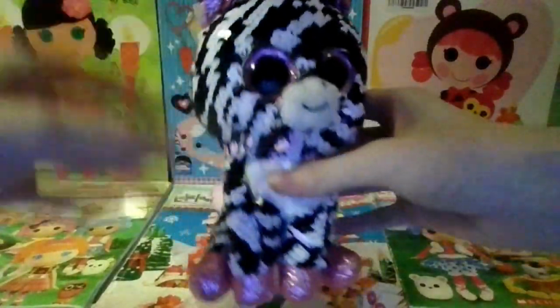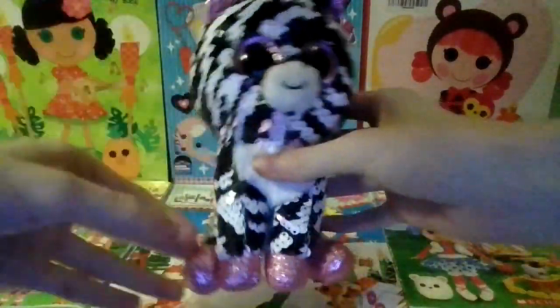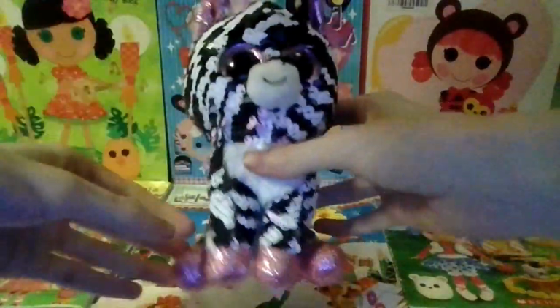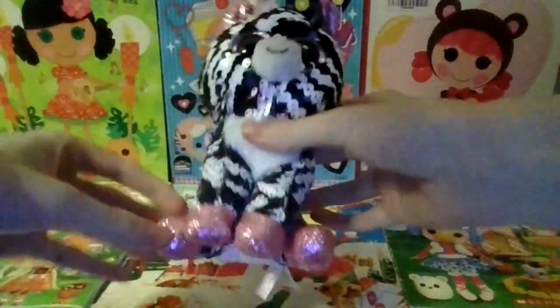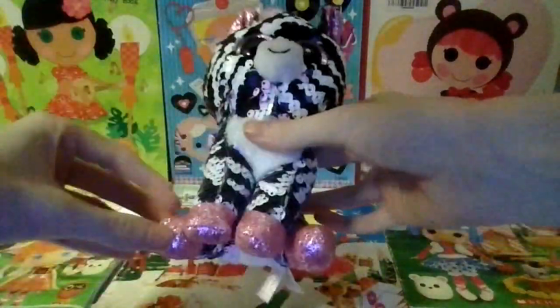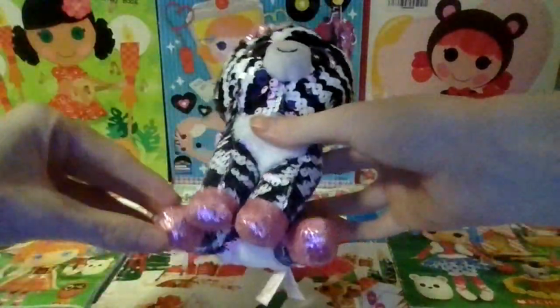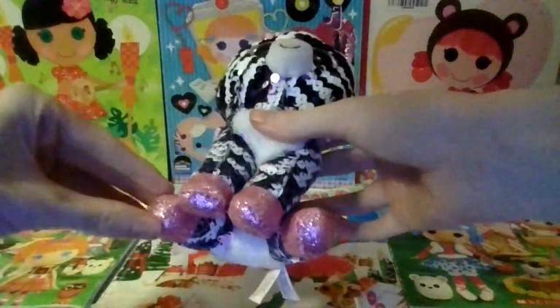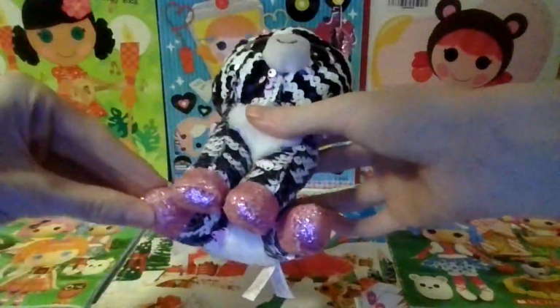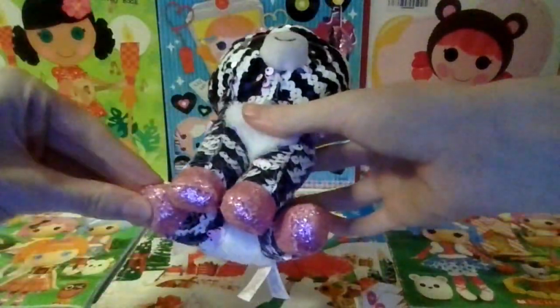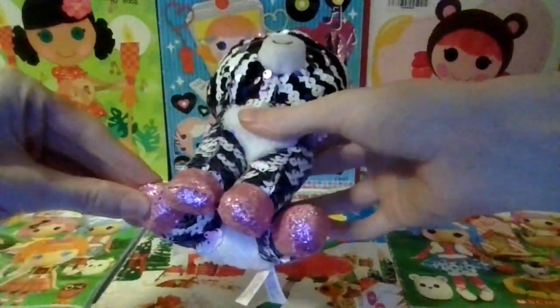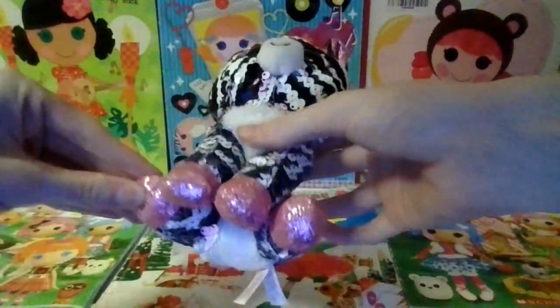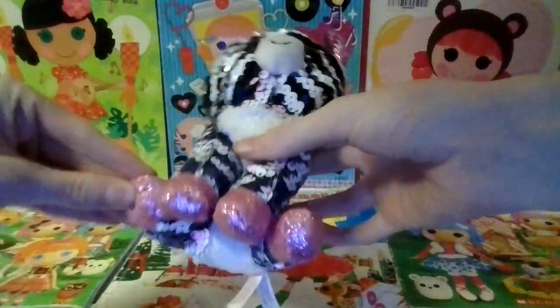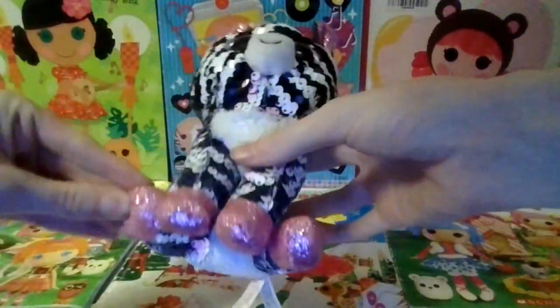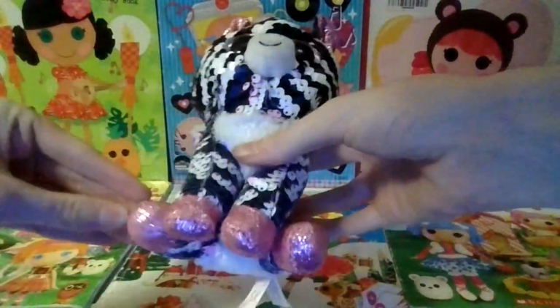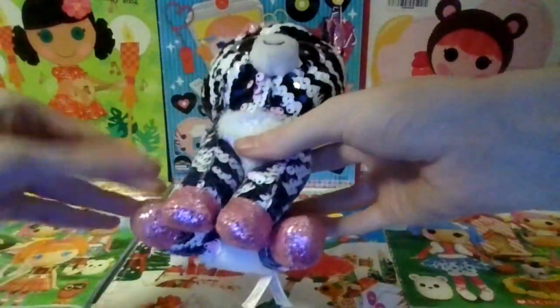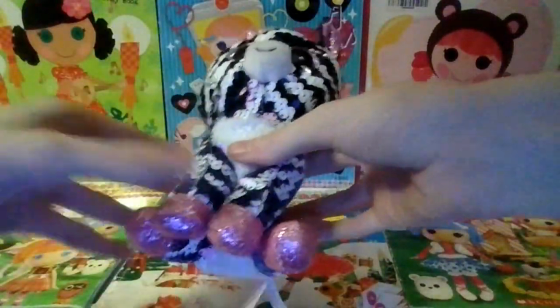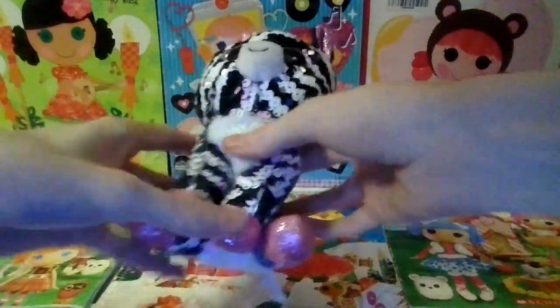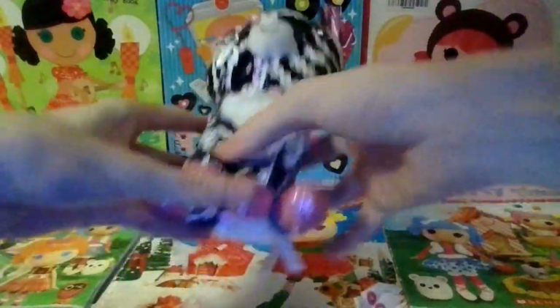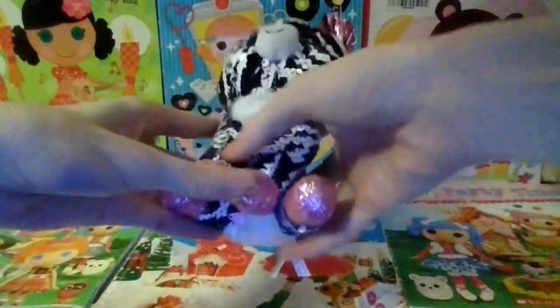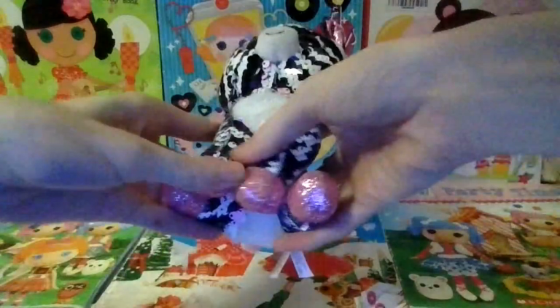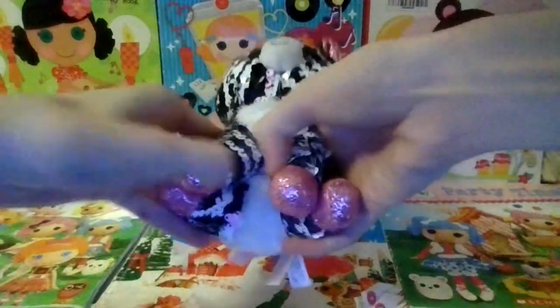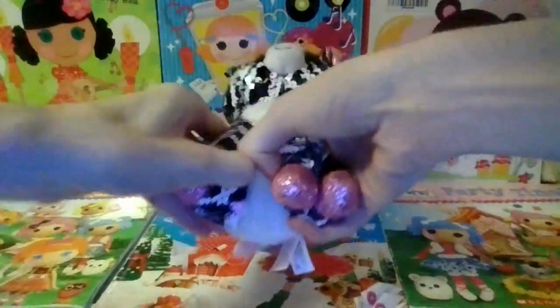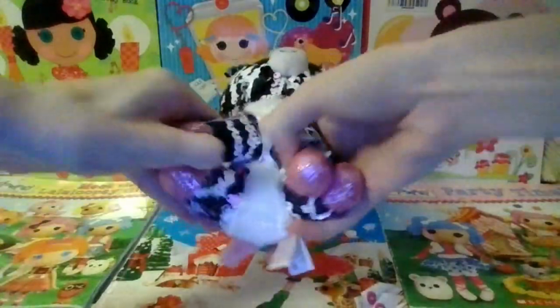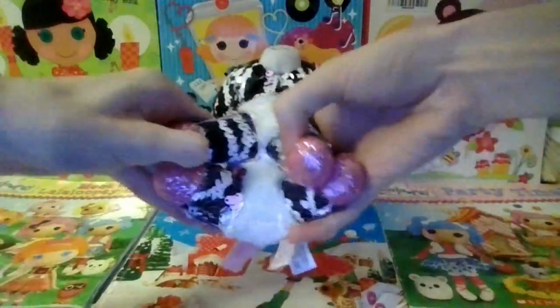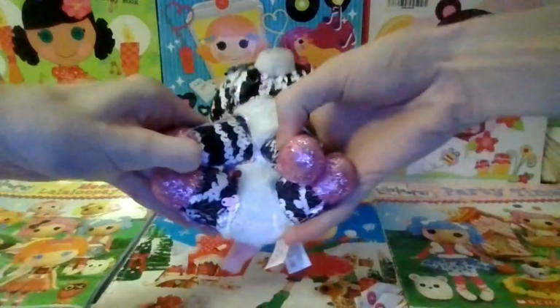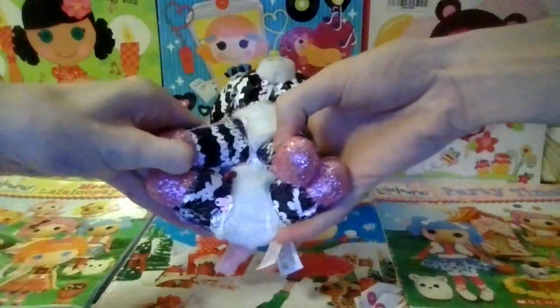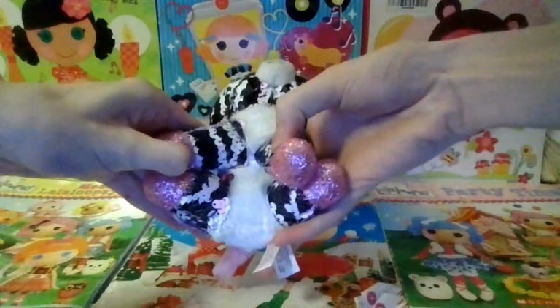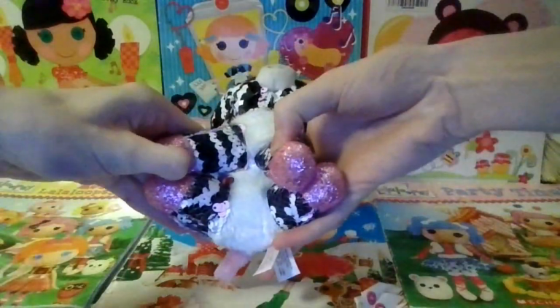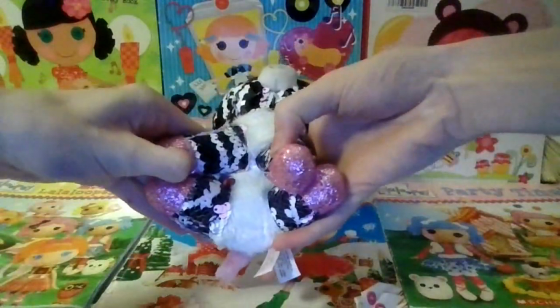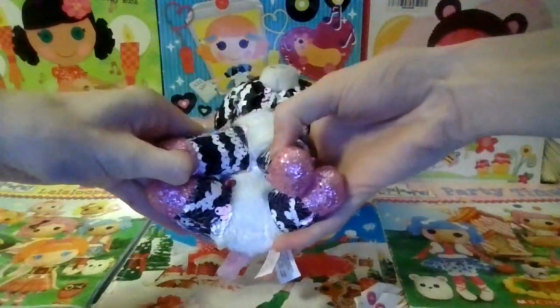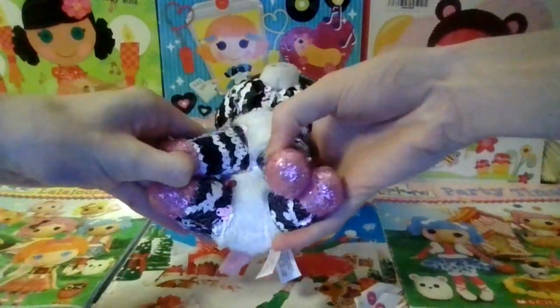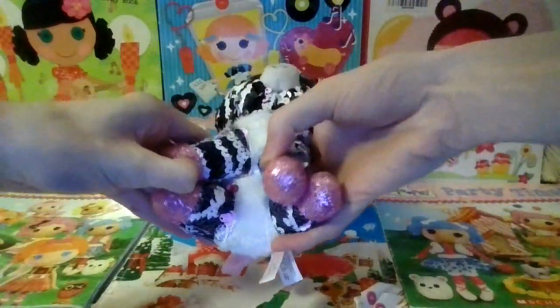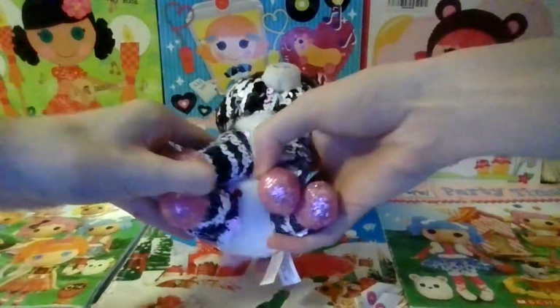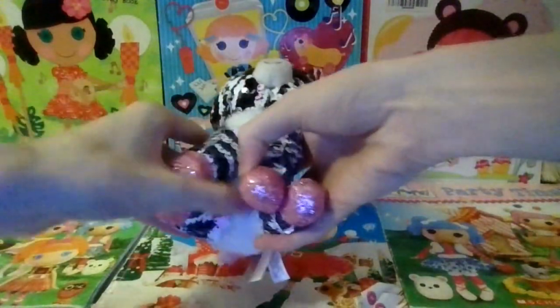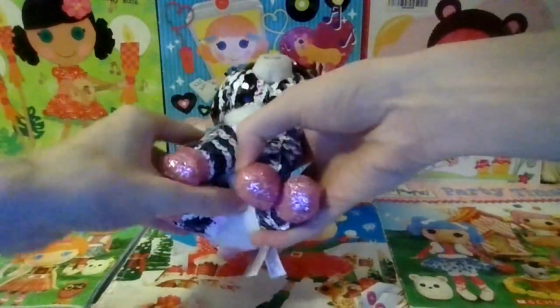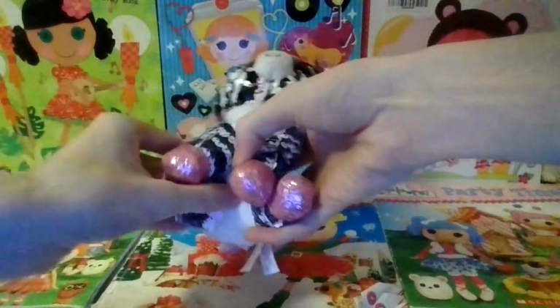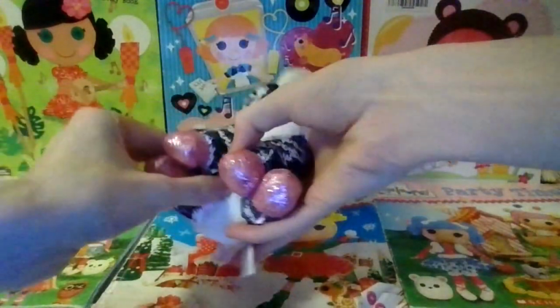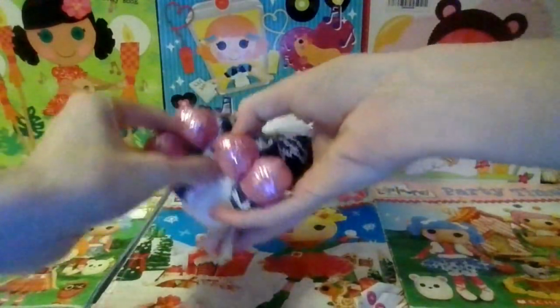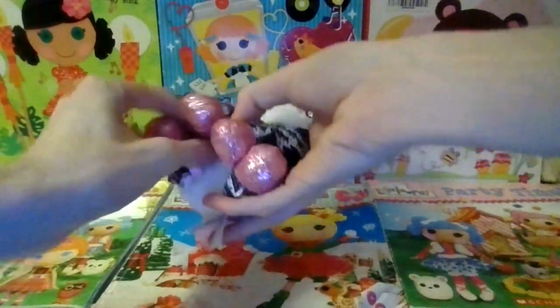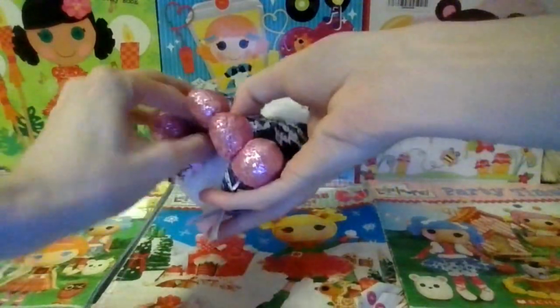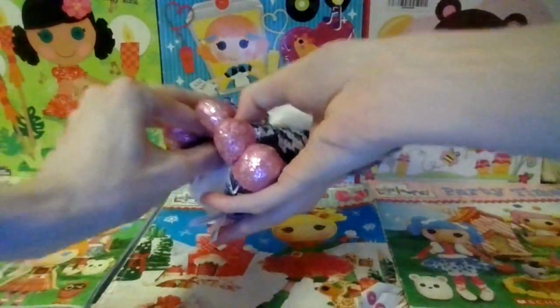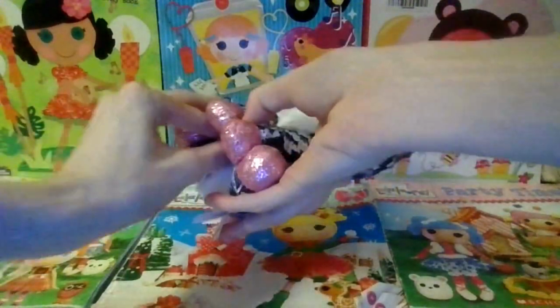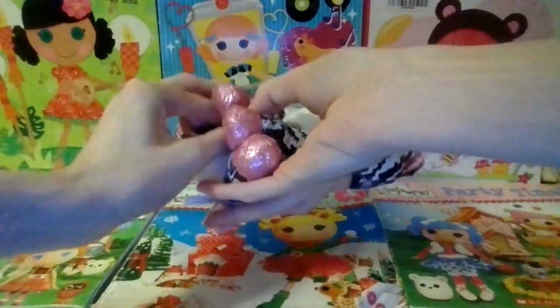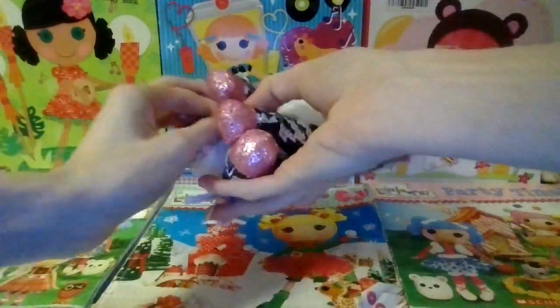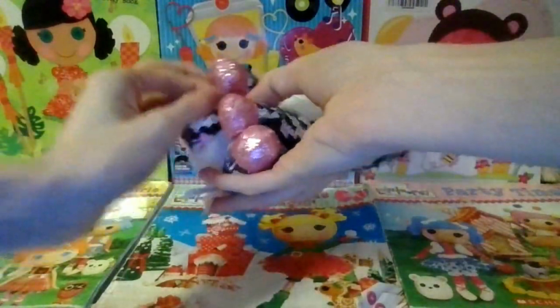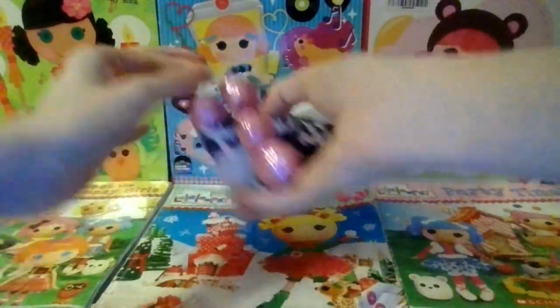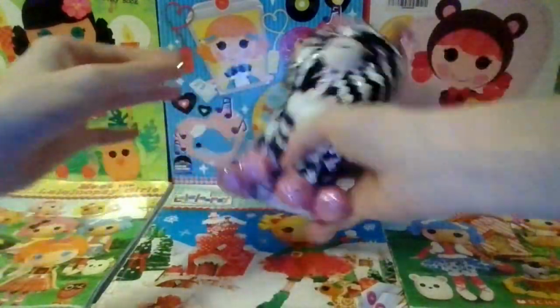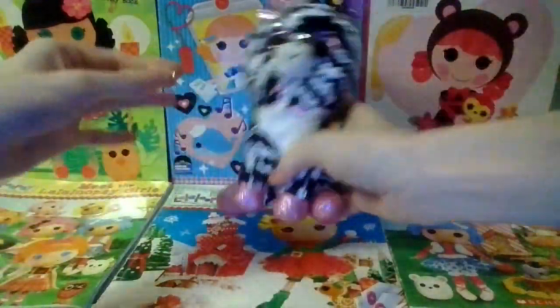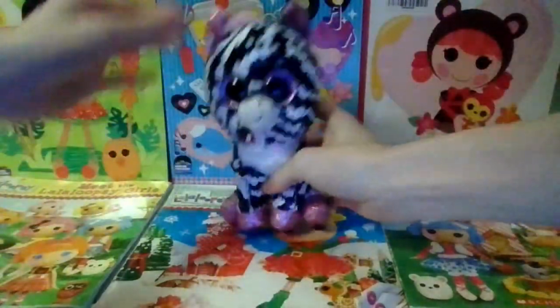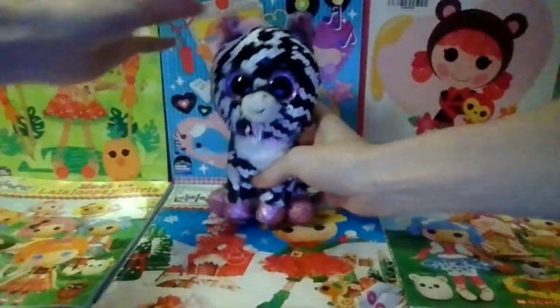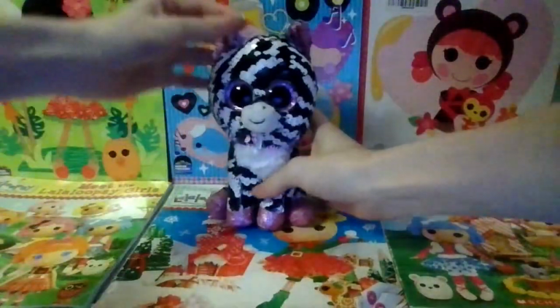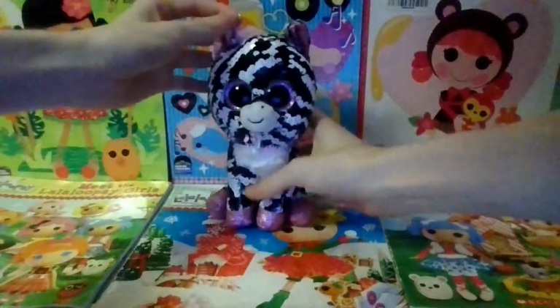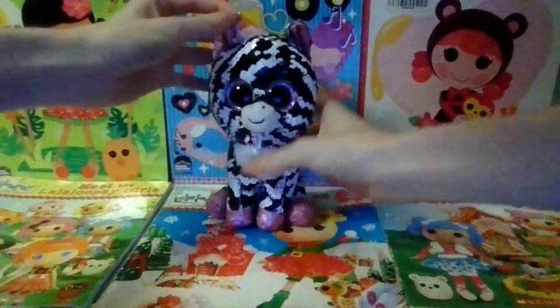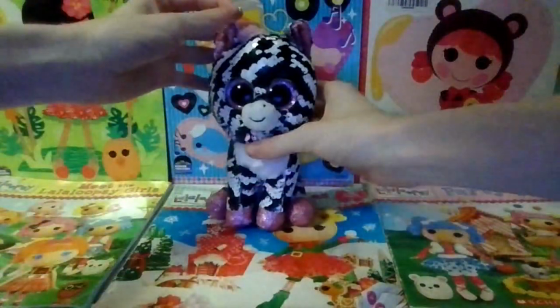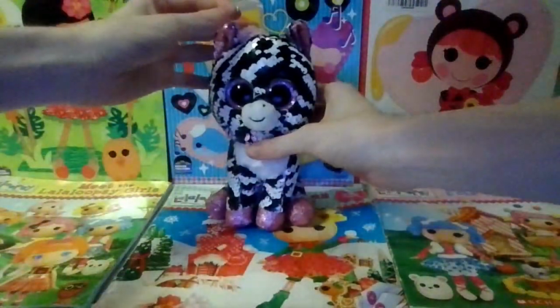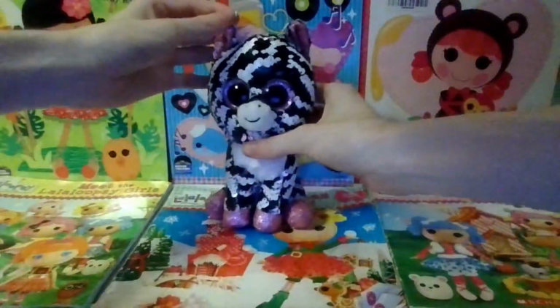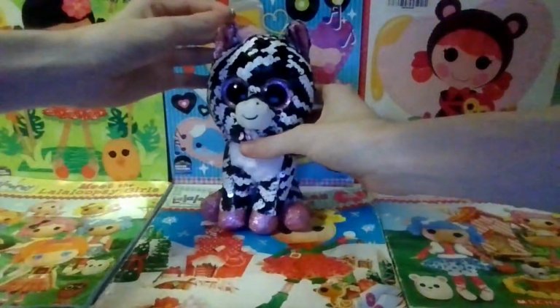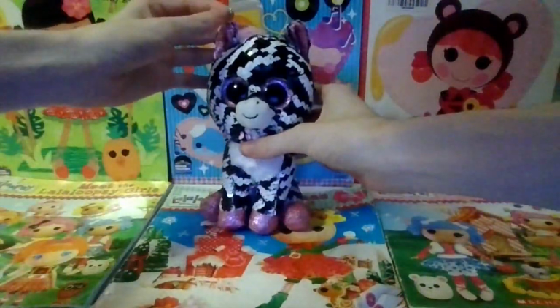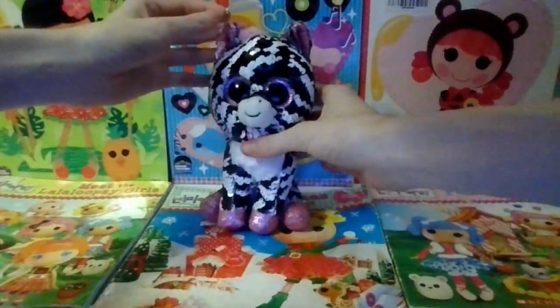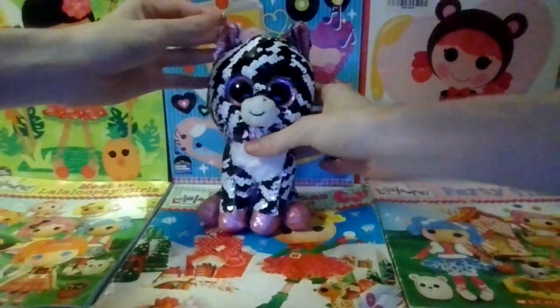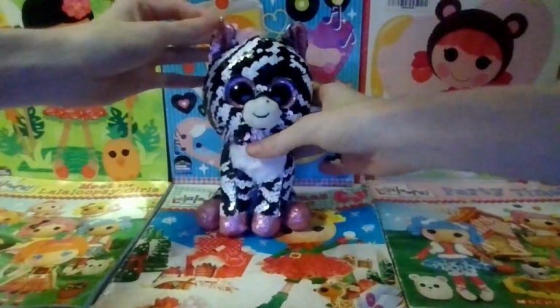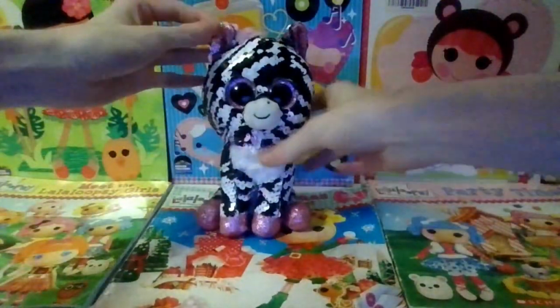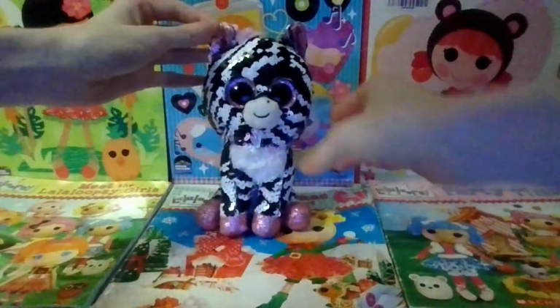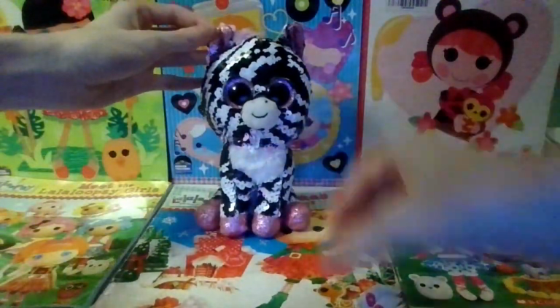It also is on her hooves and she has a white stomach. So that is Zoe the flippable zebra.